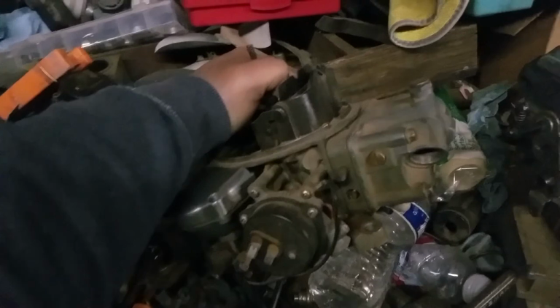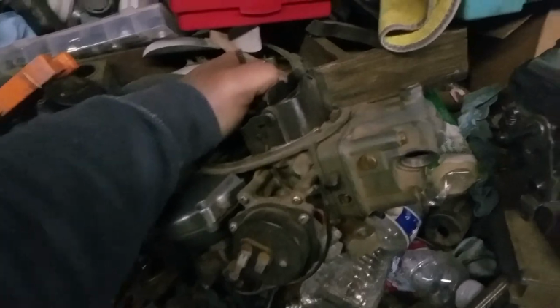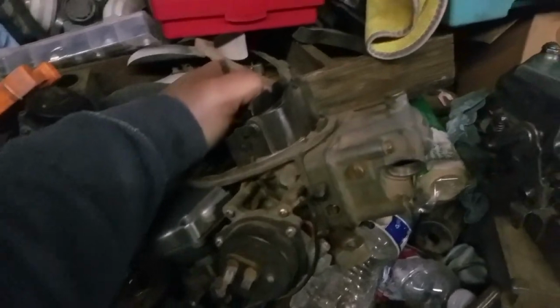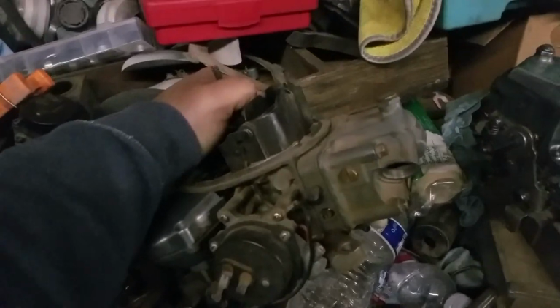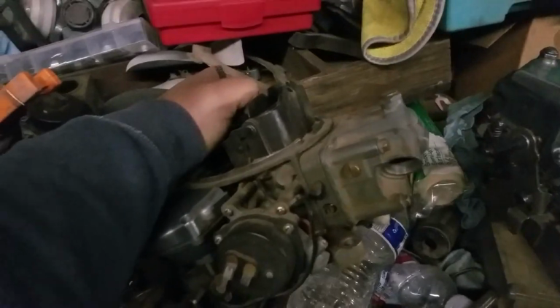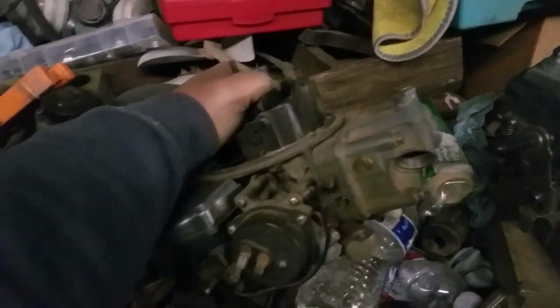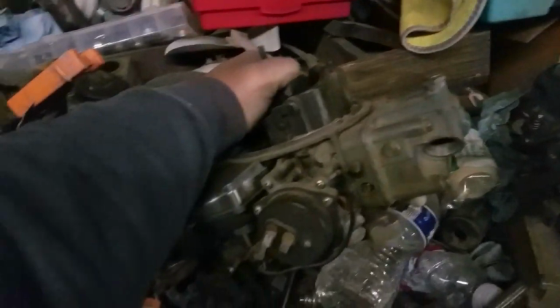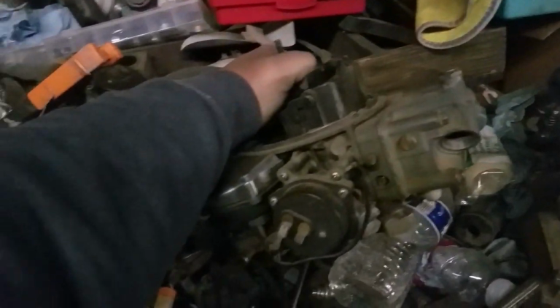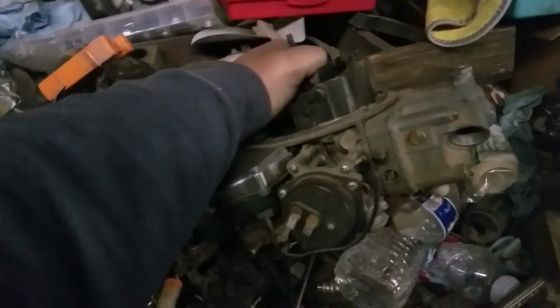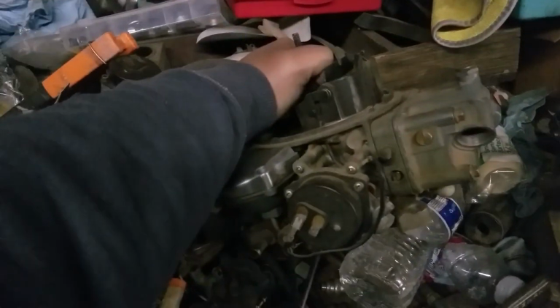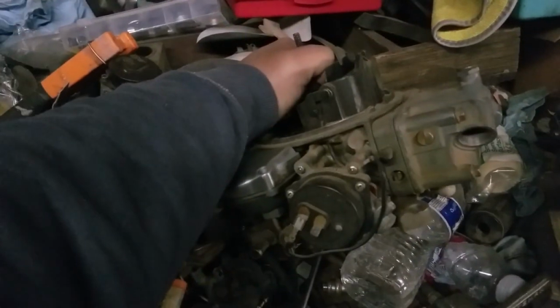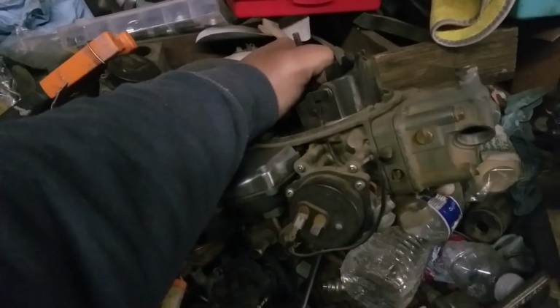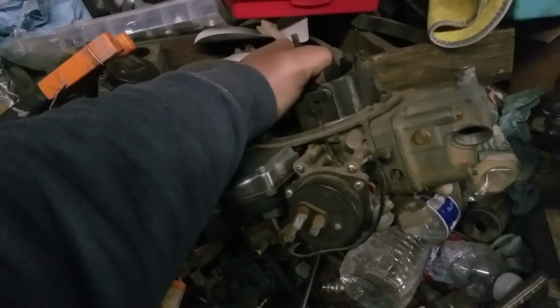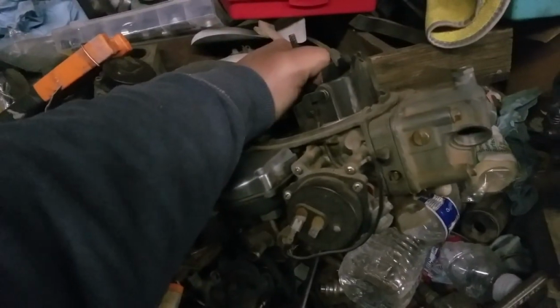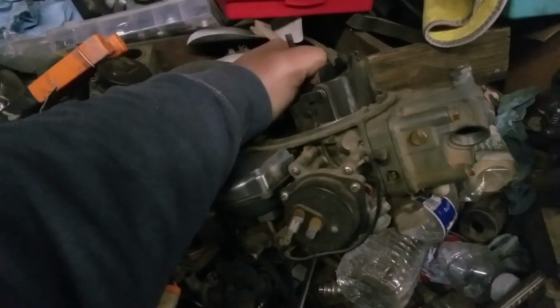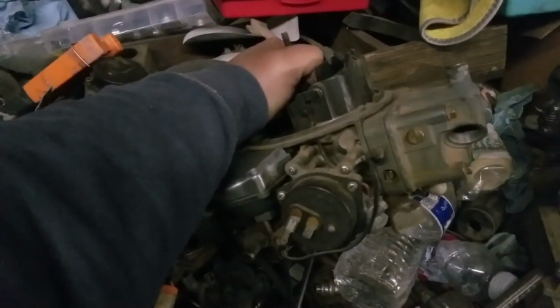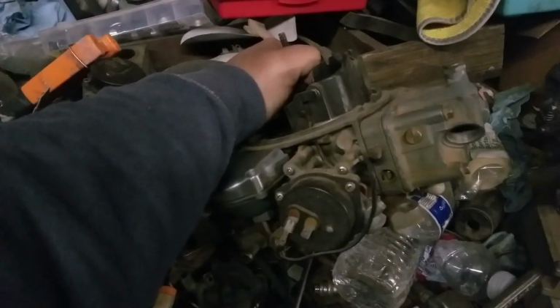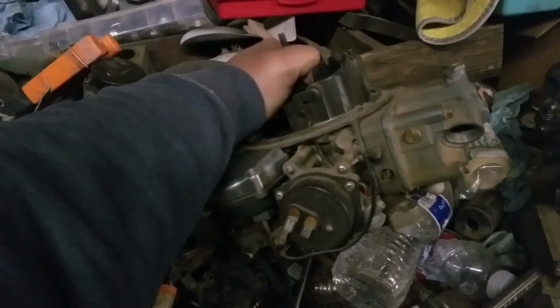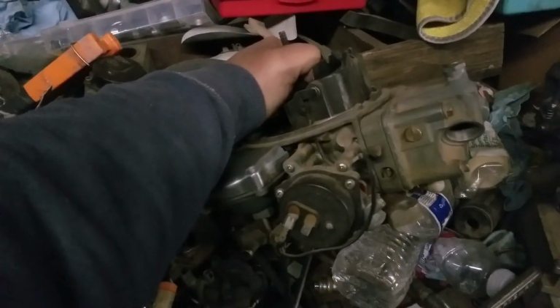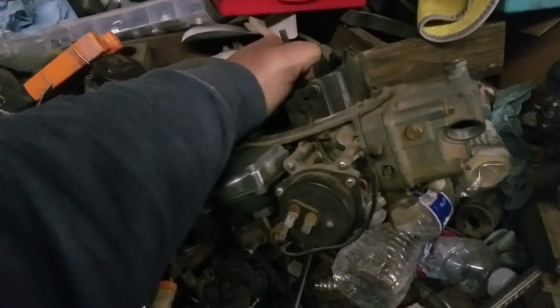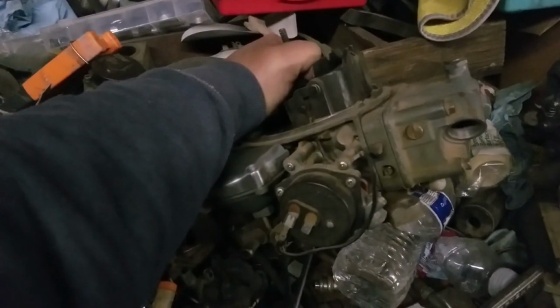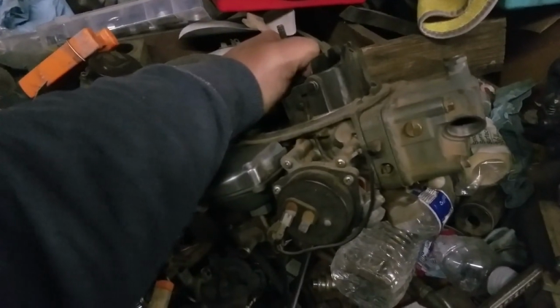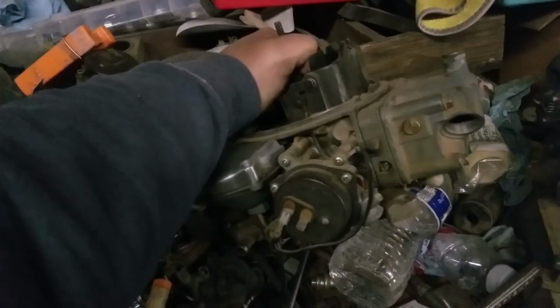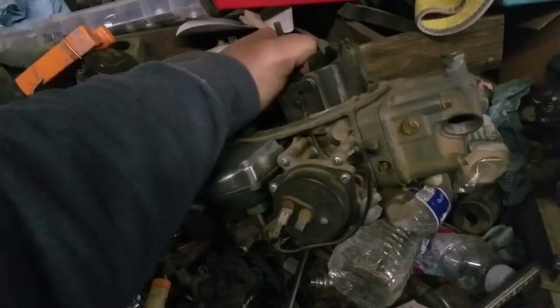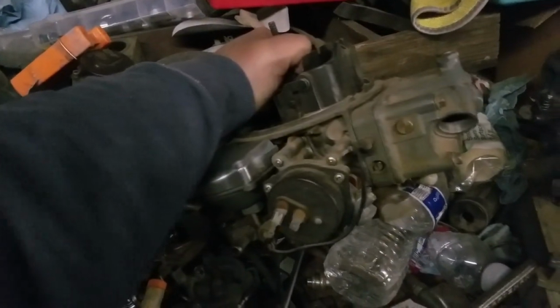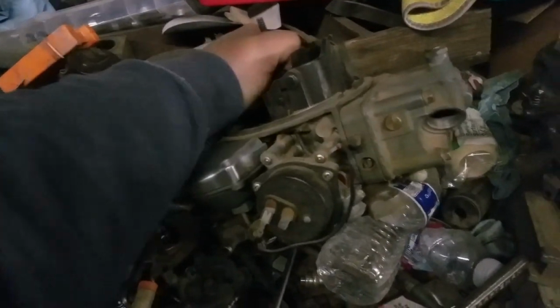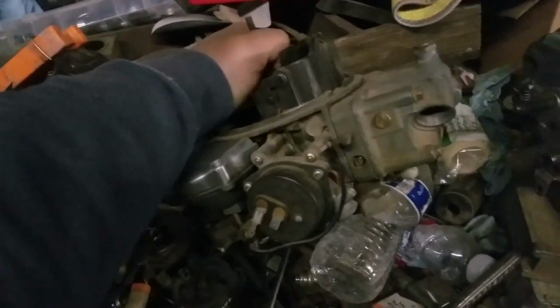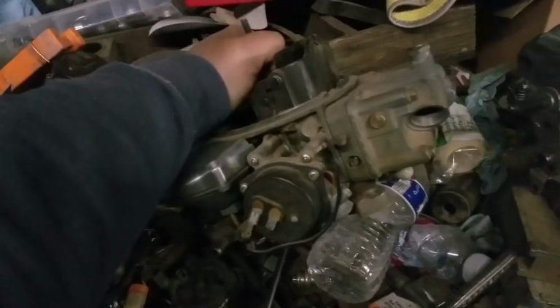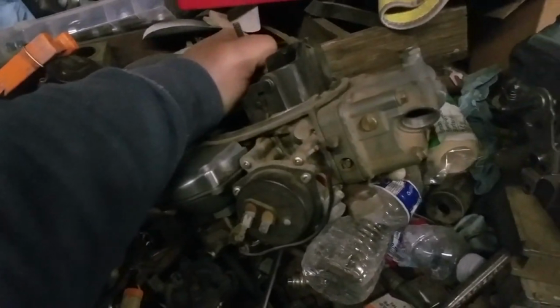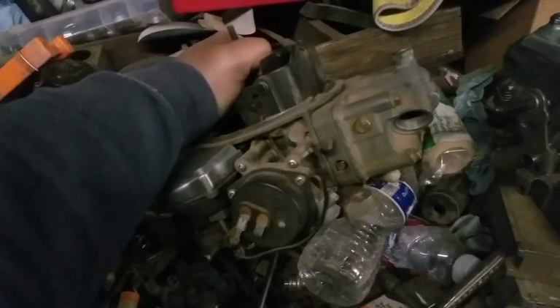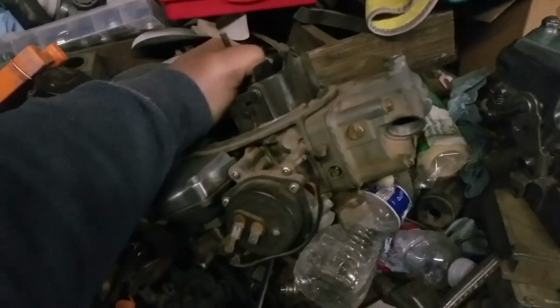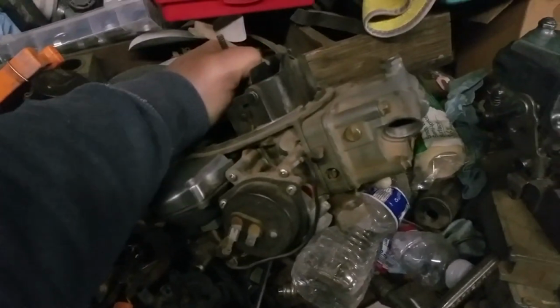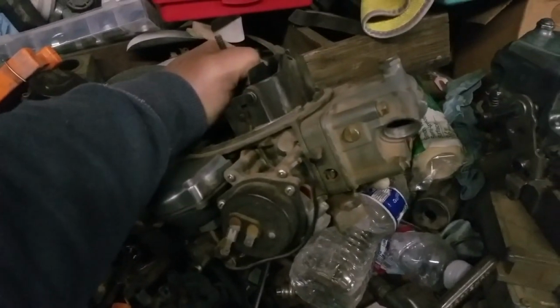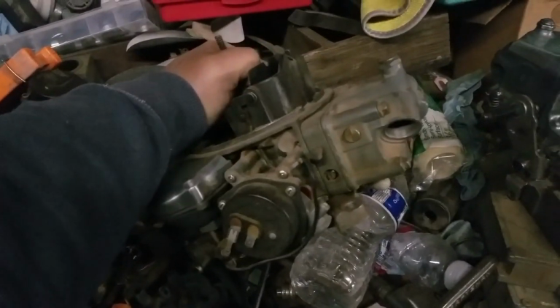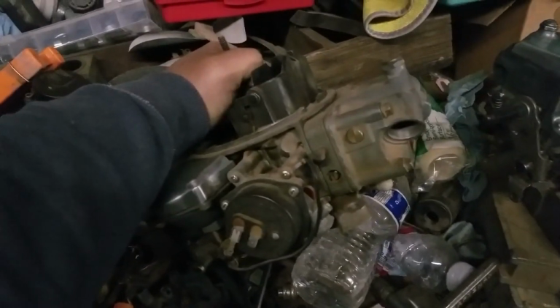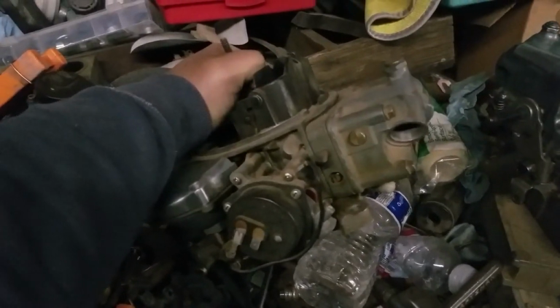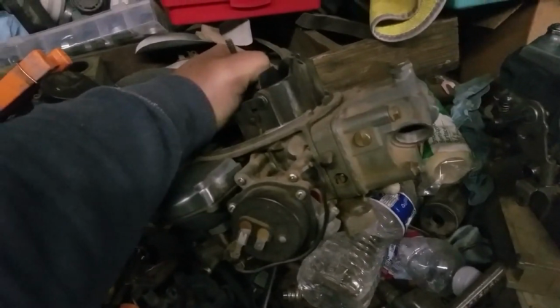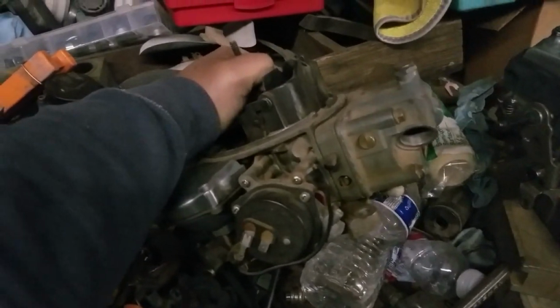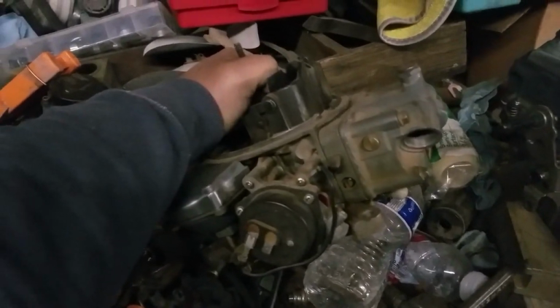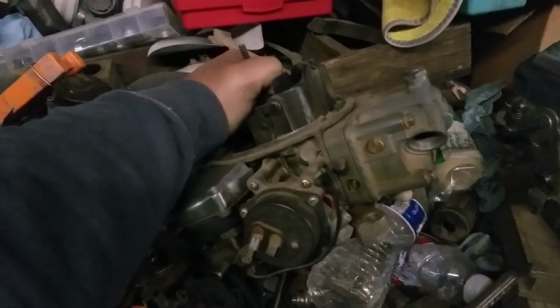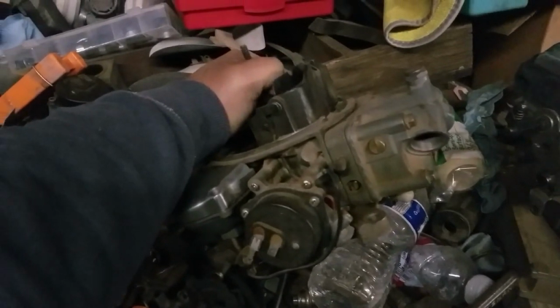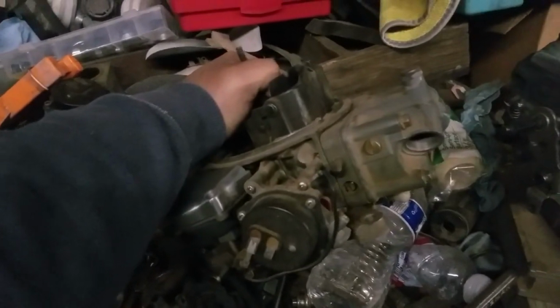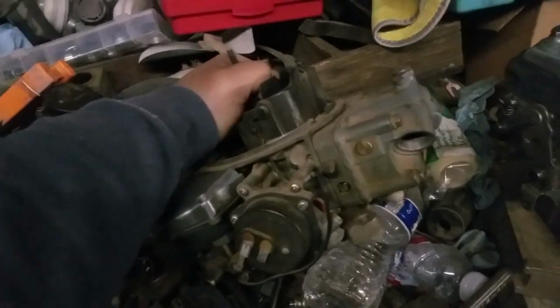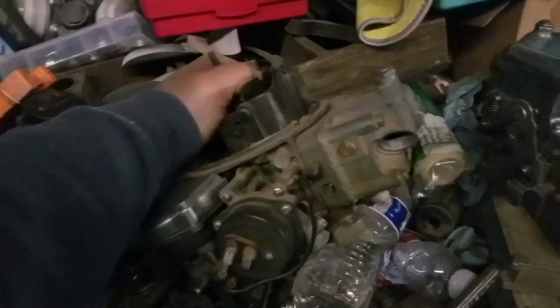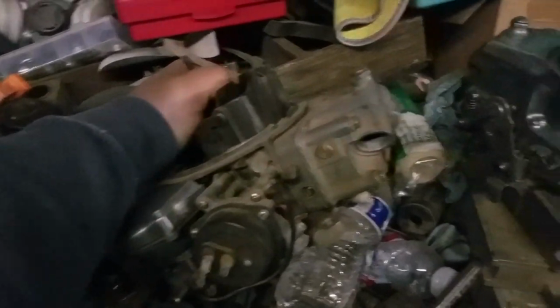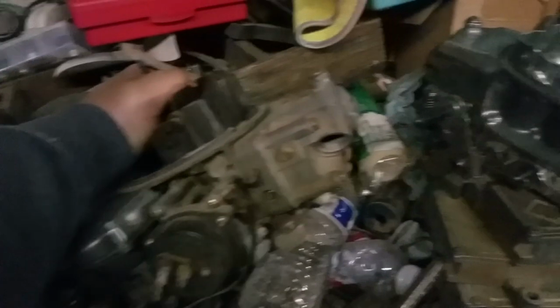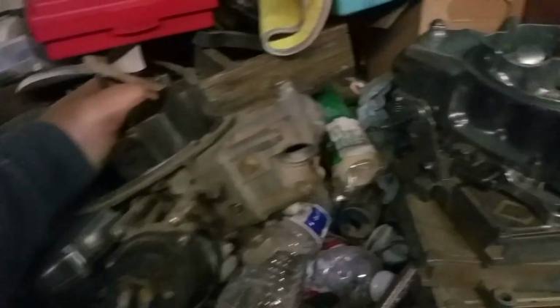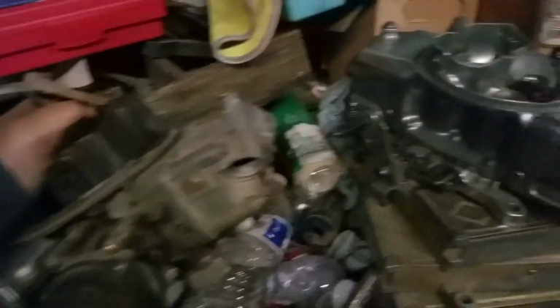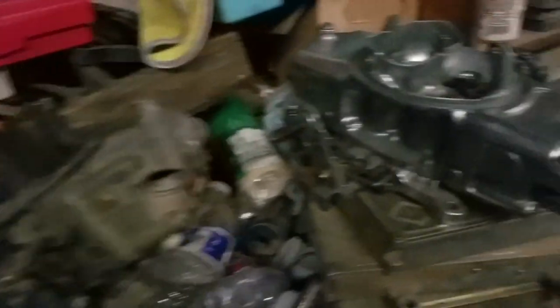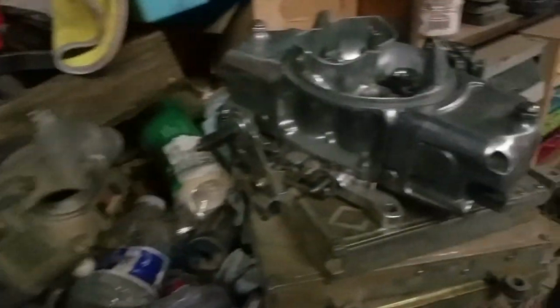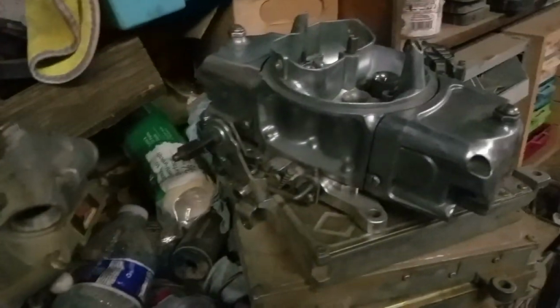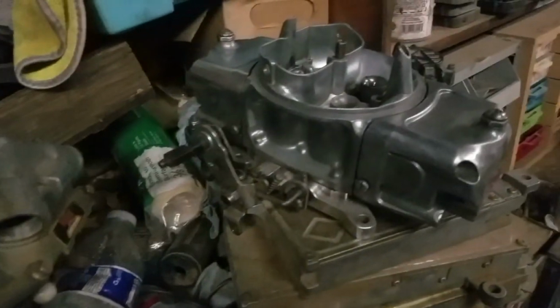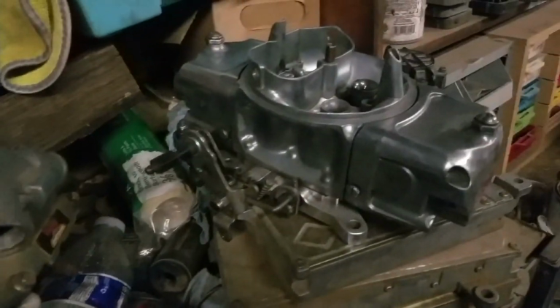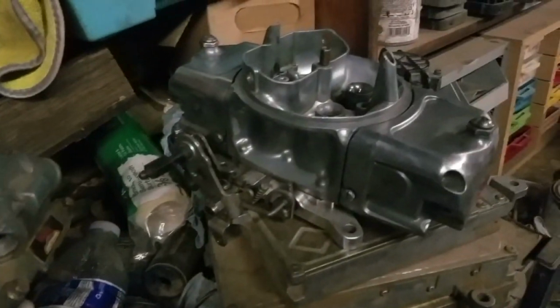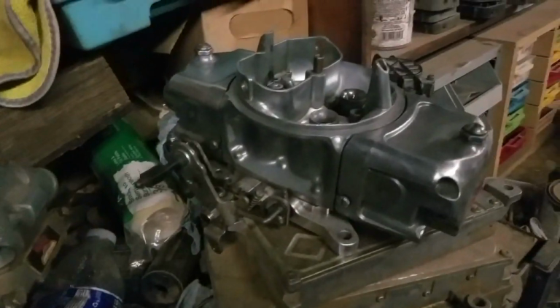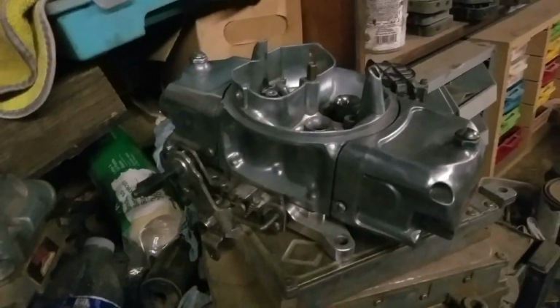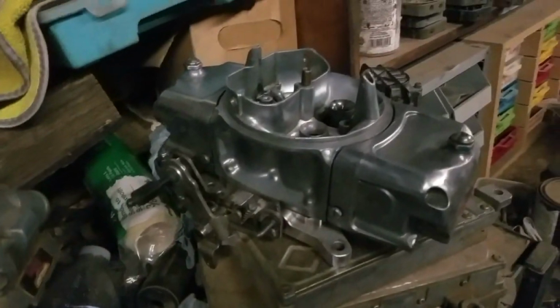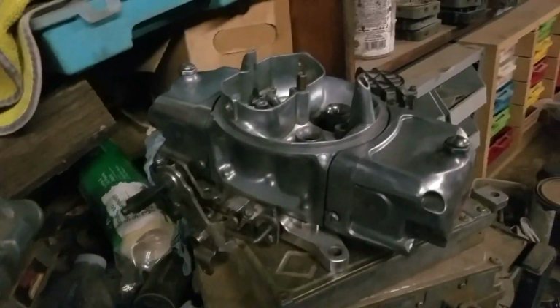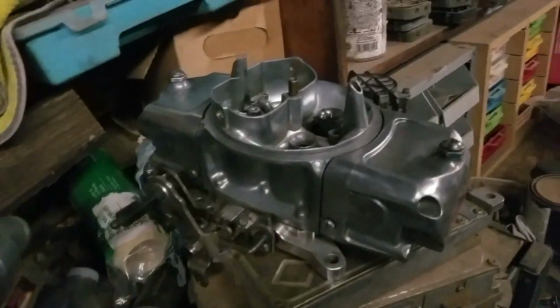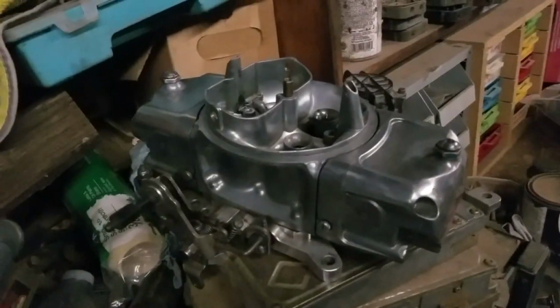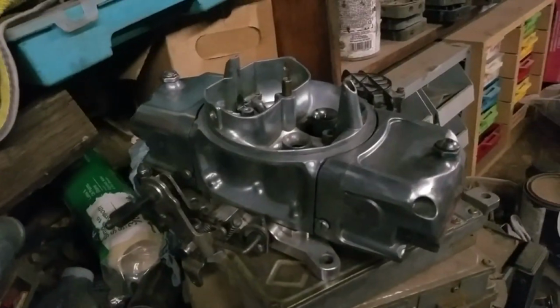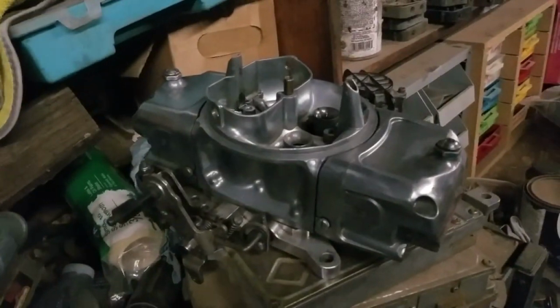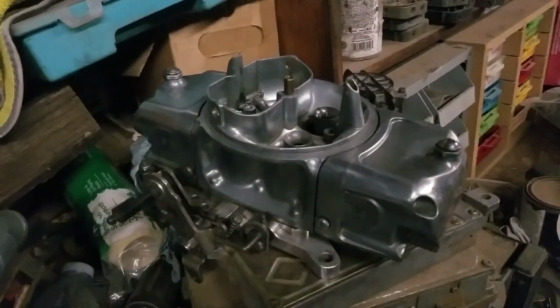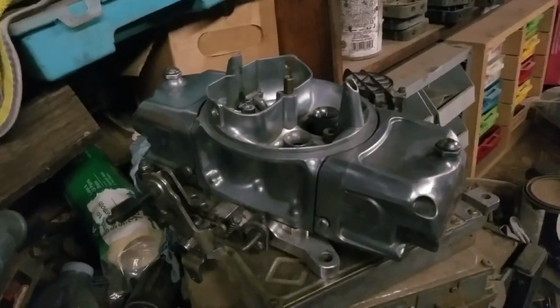What if I told you that you can make your 30-year-old carburetor perform just as good, if not better, than a brand new shiny carburetor?